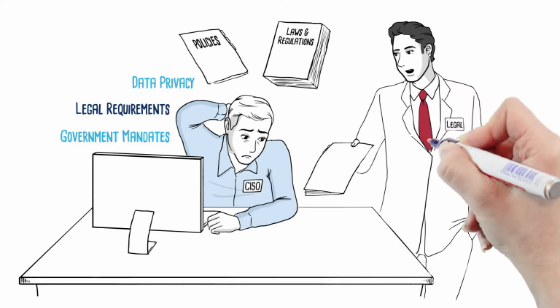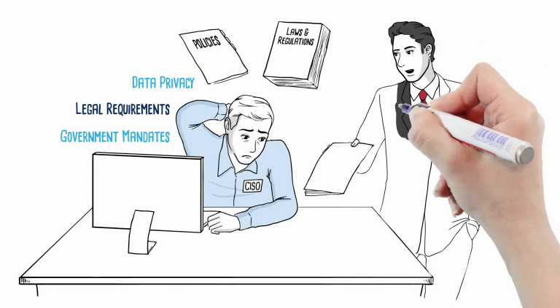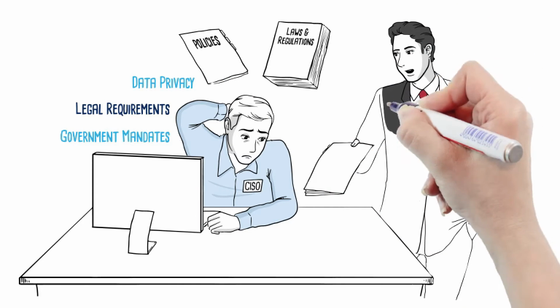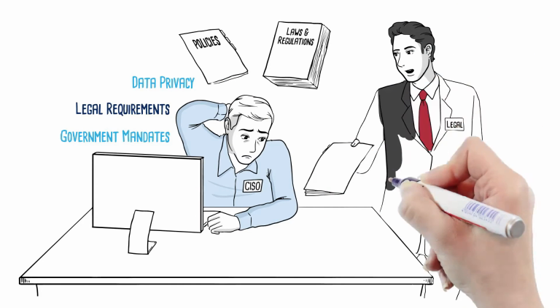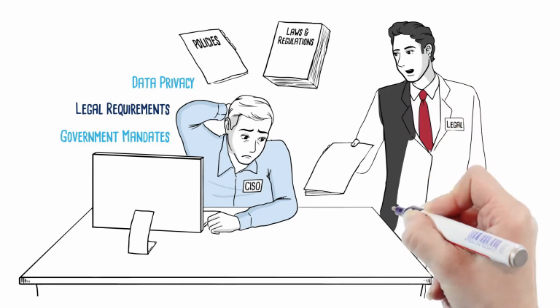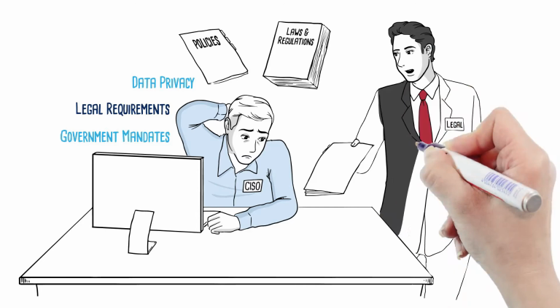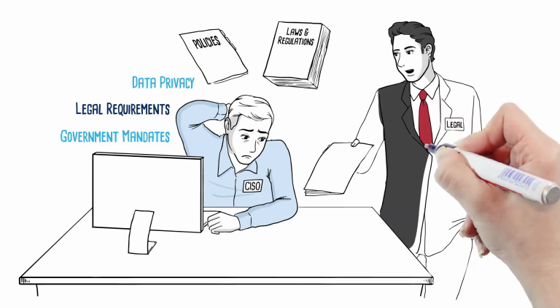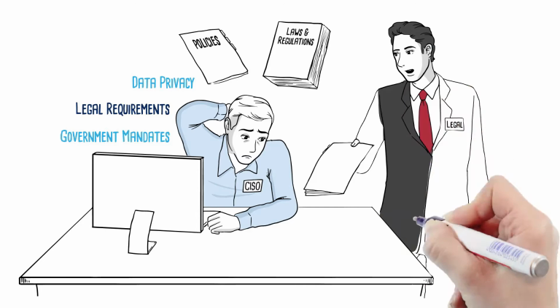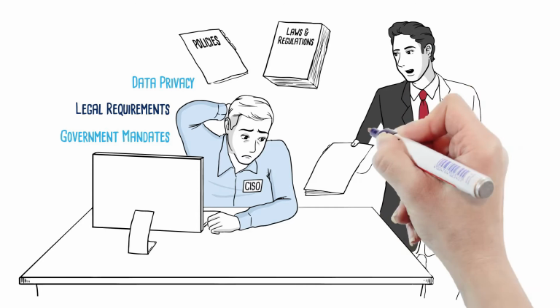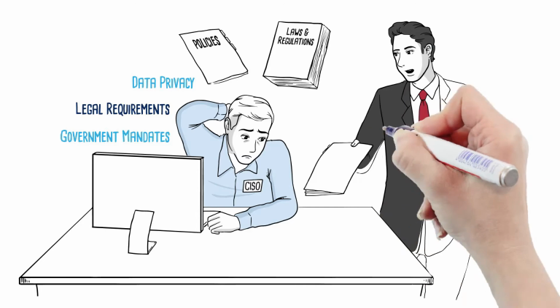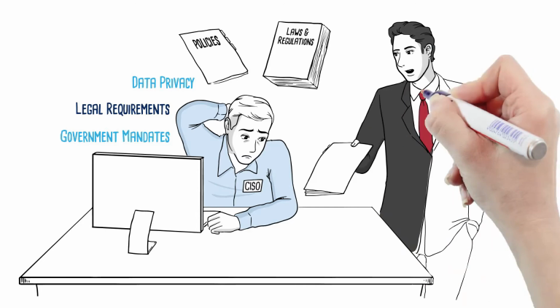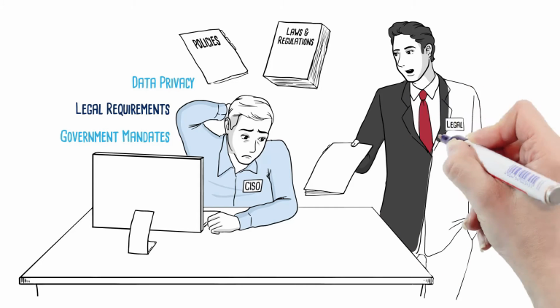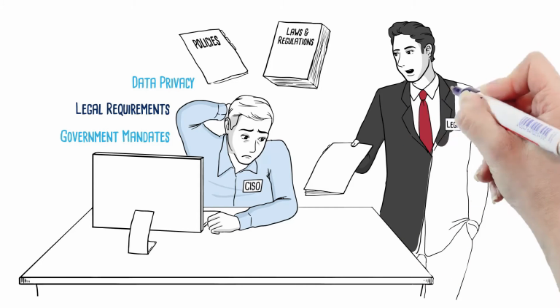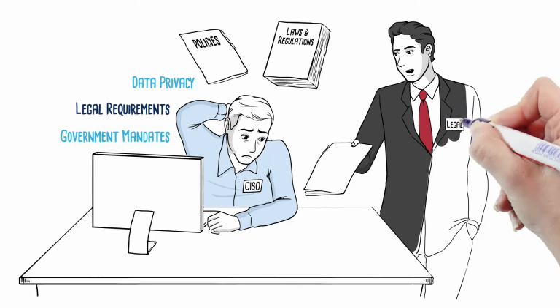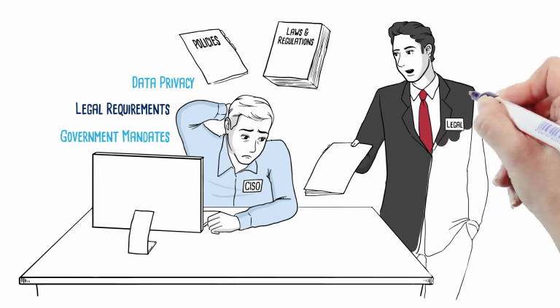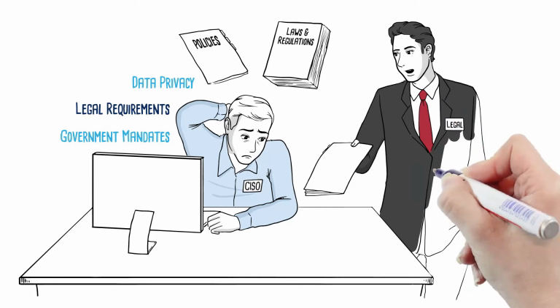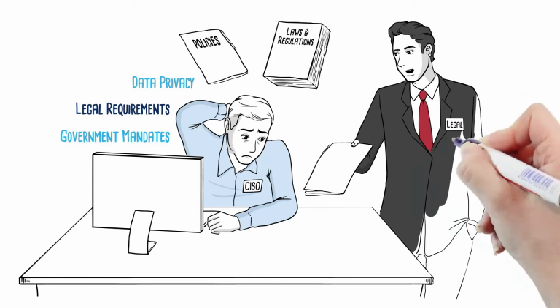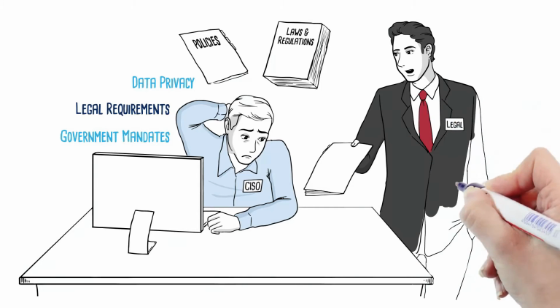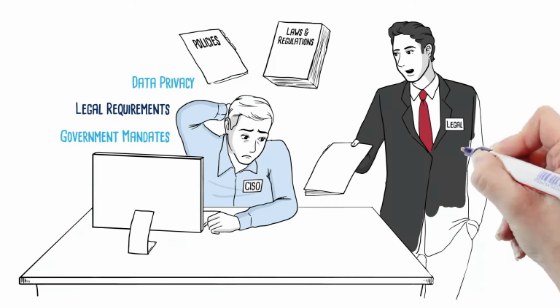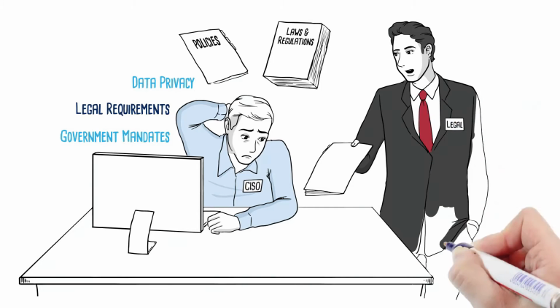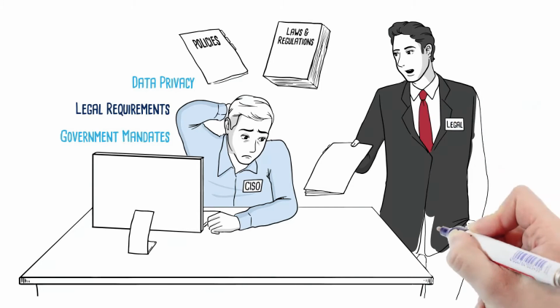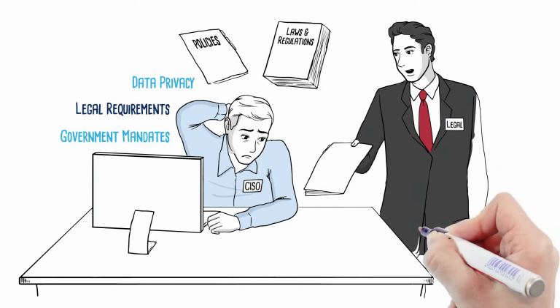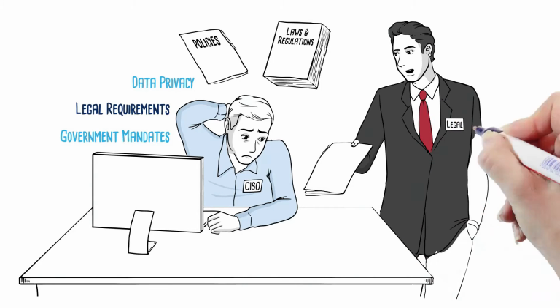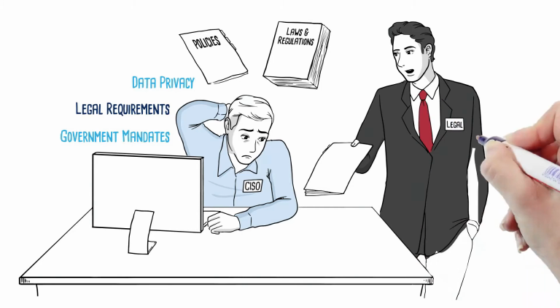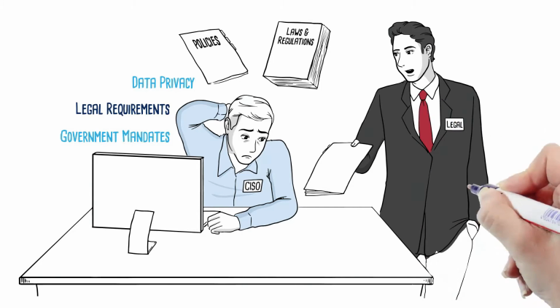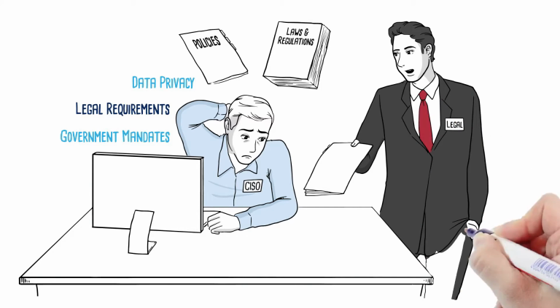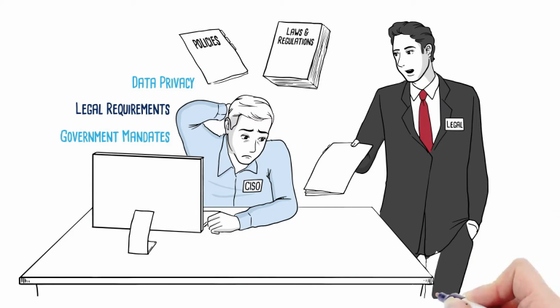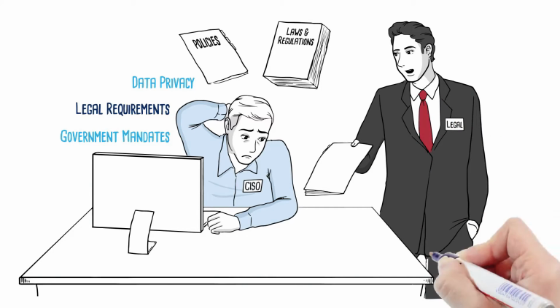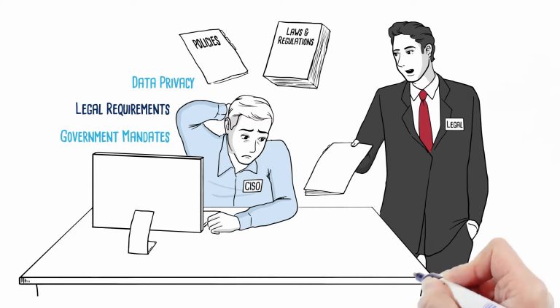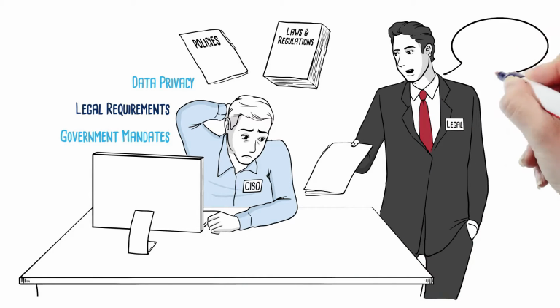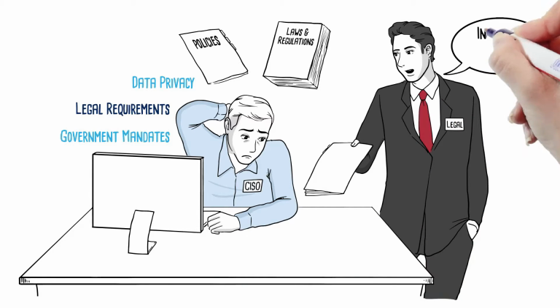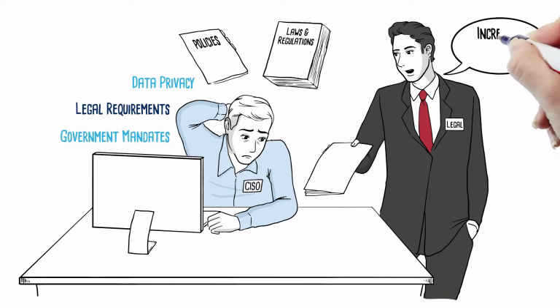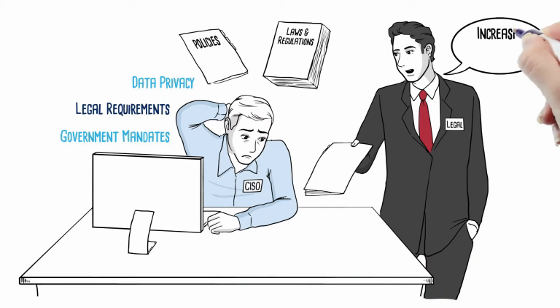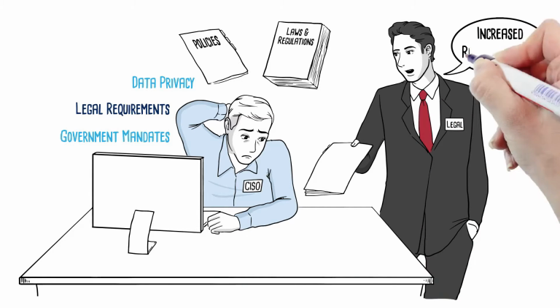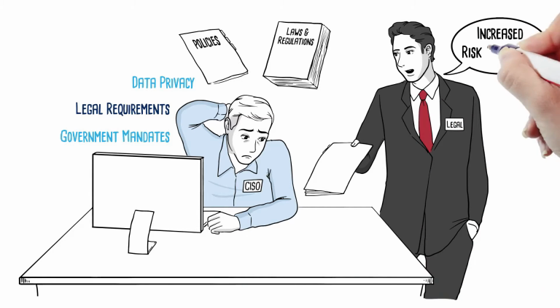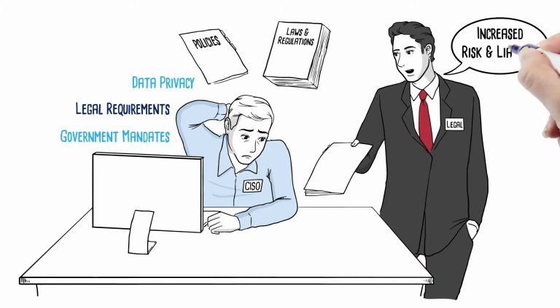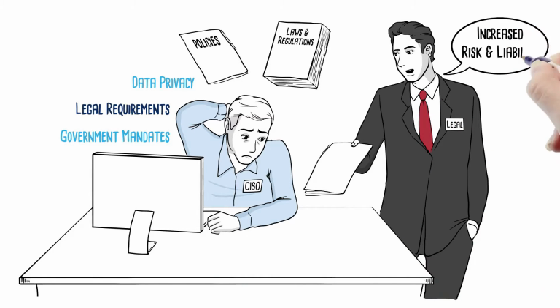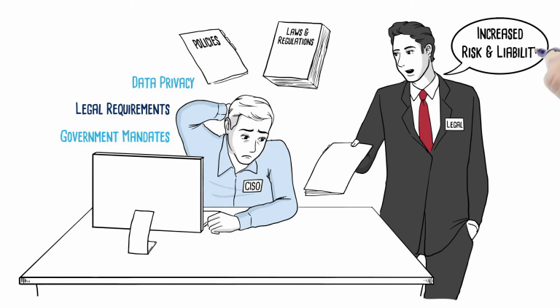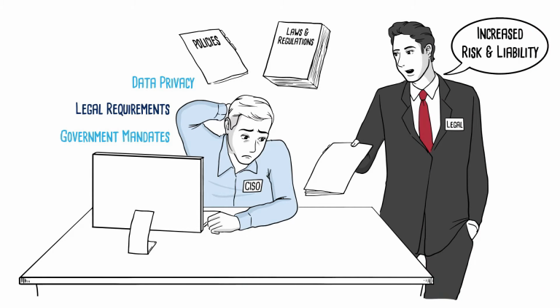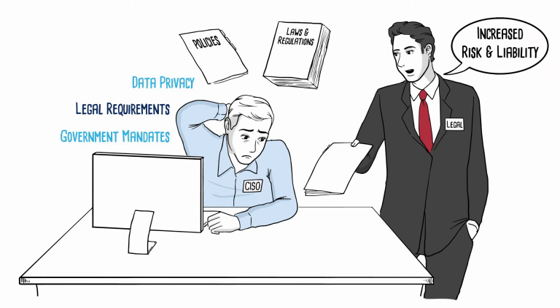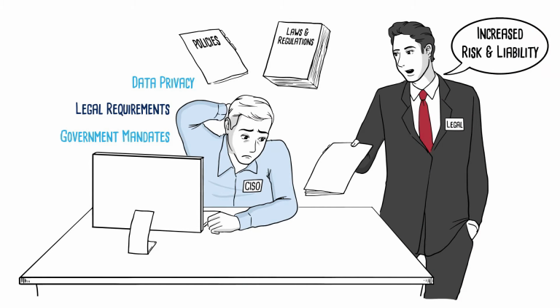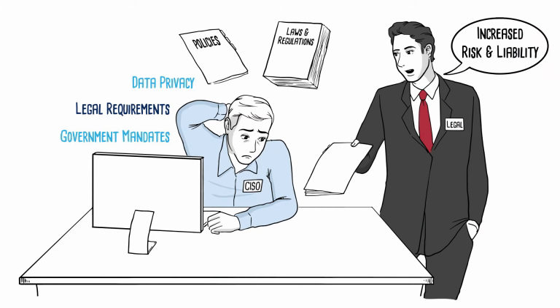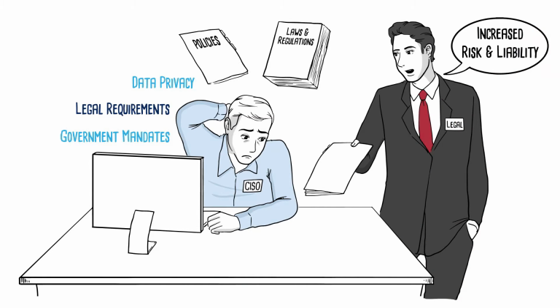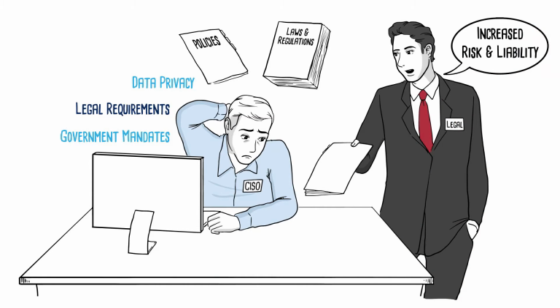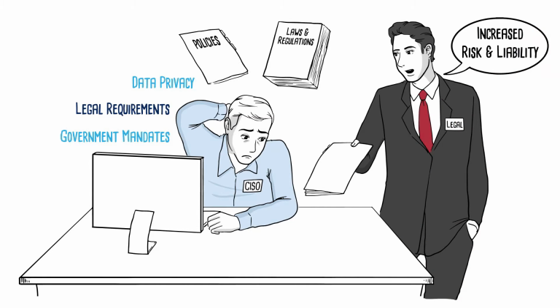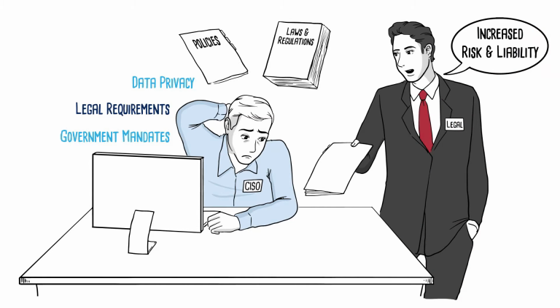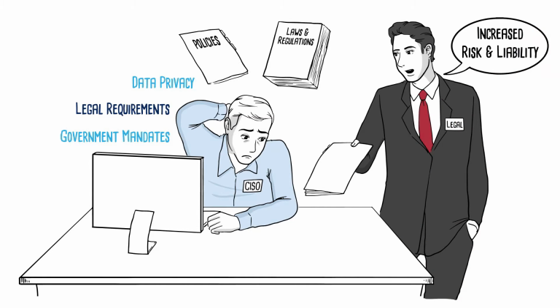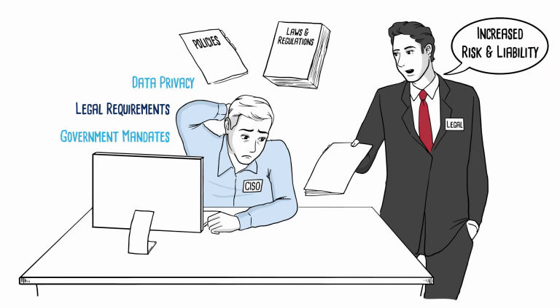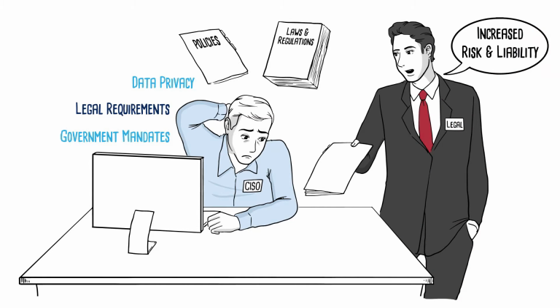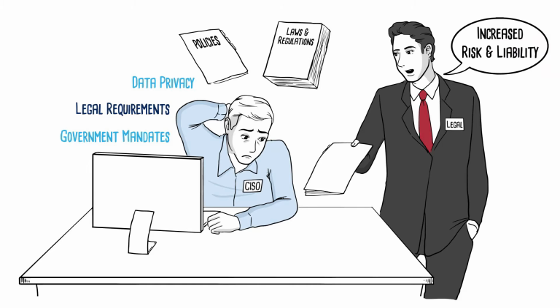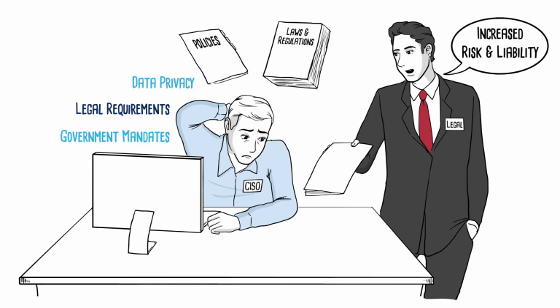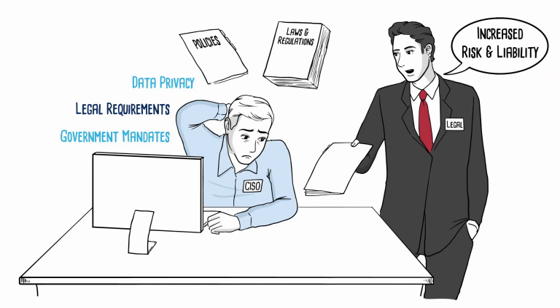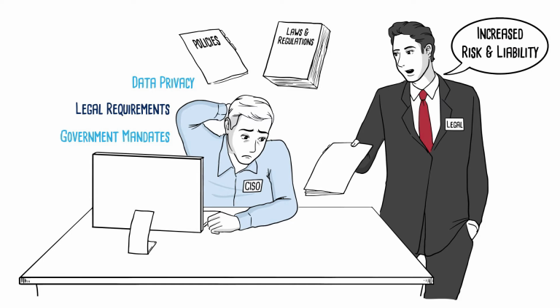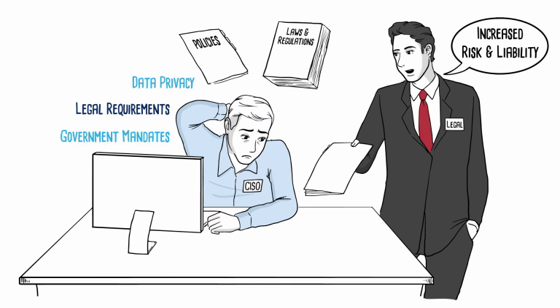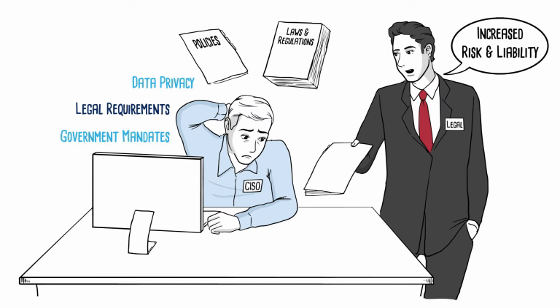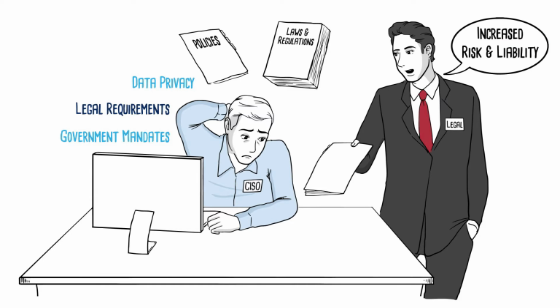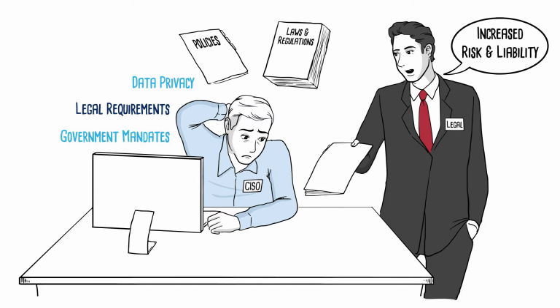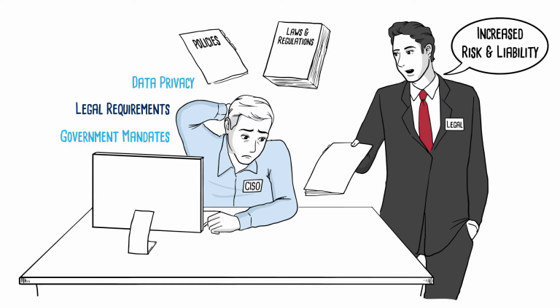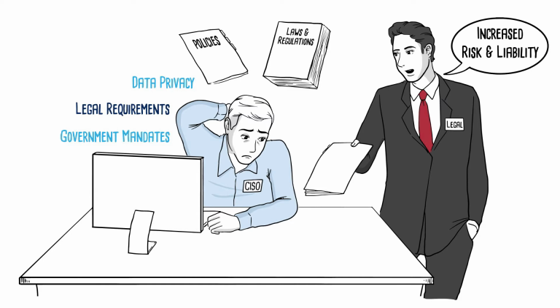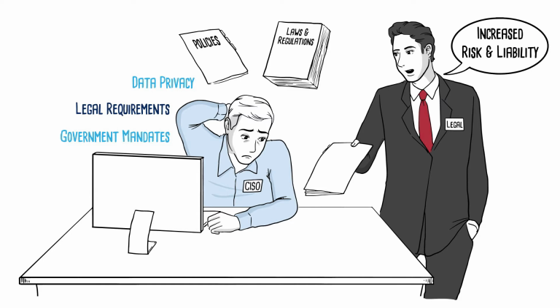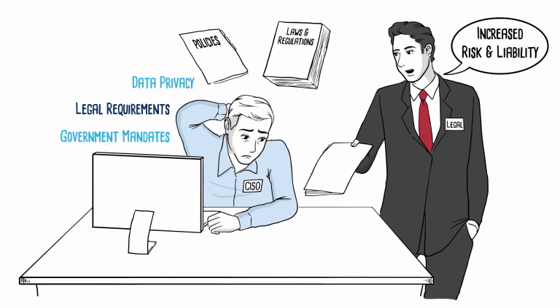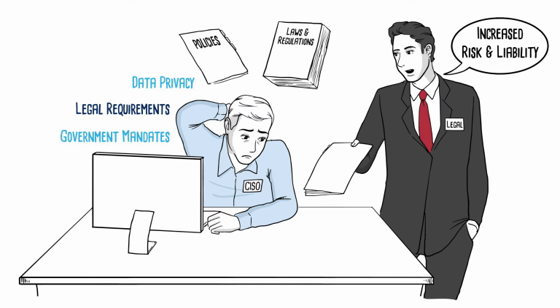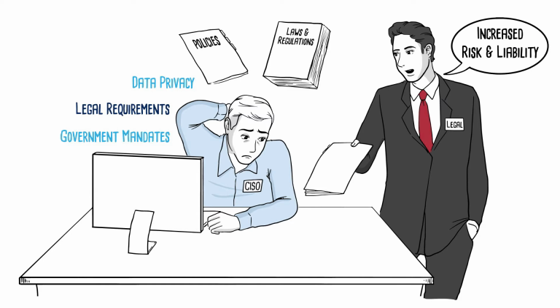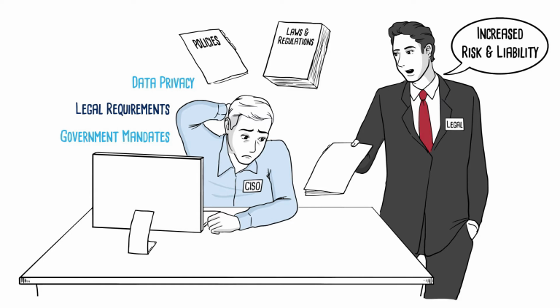Are you prepared? Can you afford the risk? How do you feel about a growing portion of your security solutions being completely bypassed?